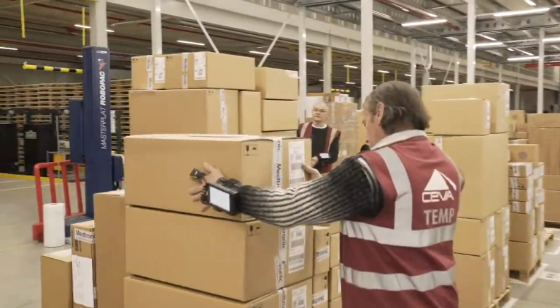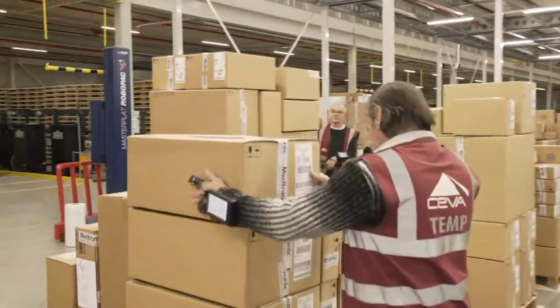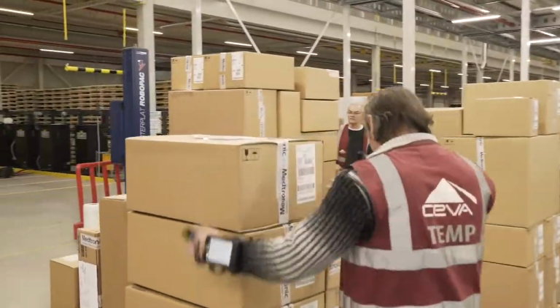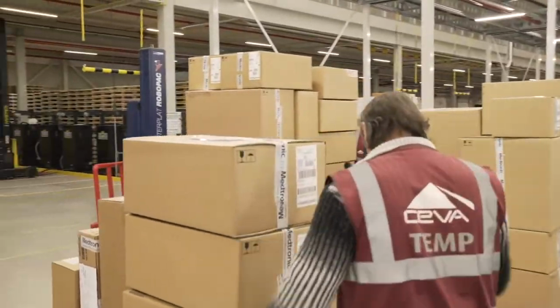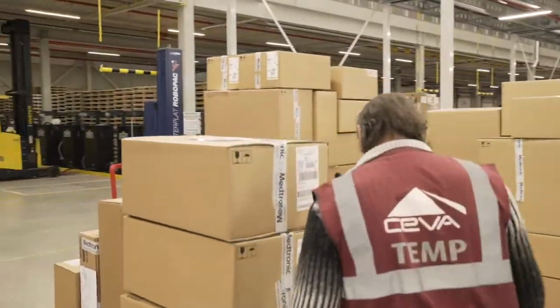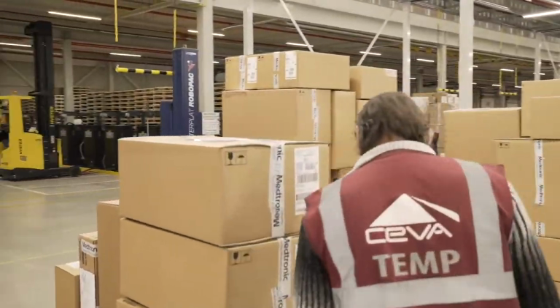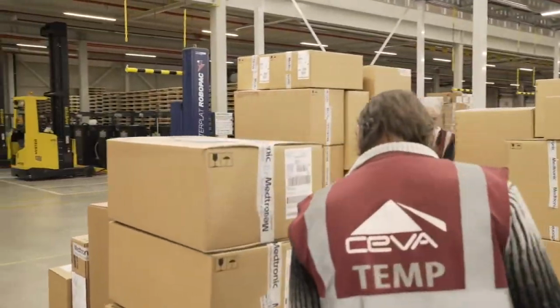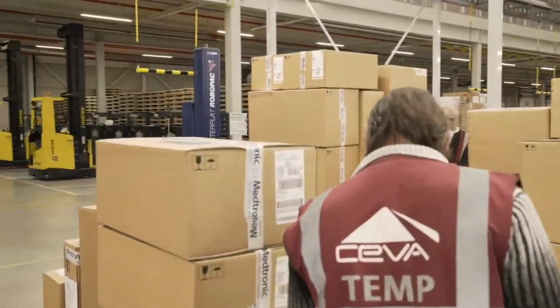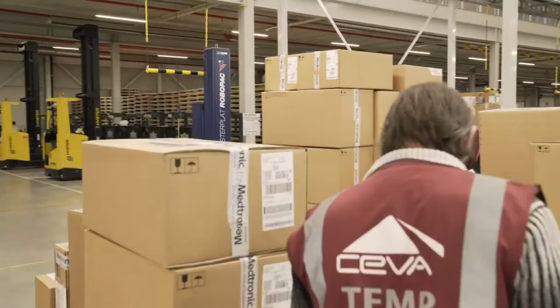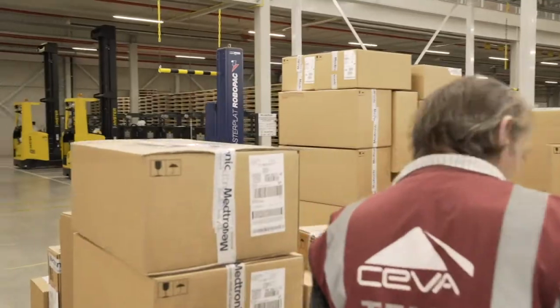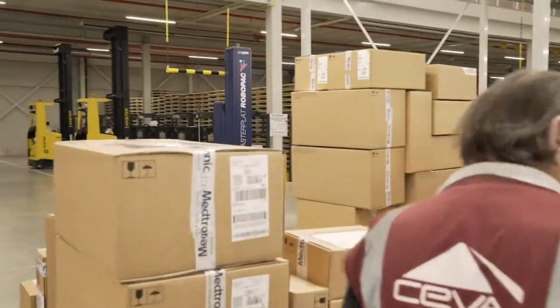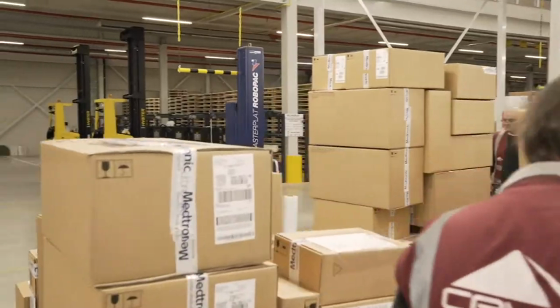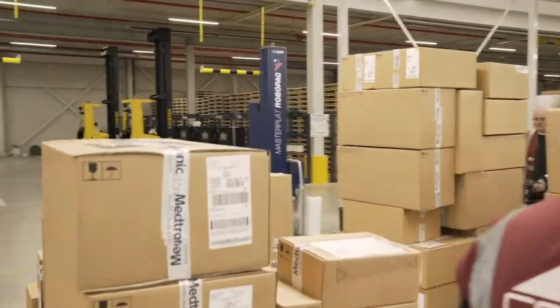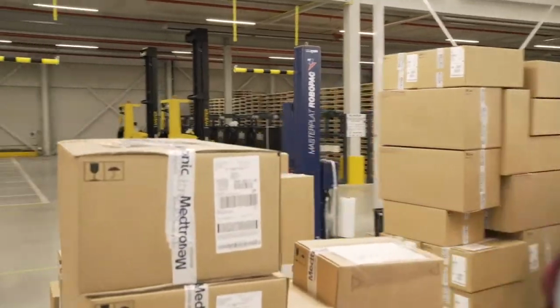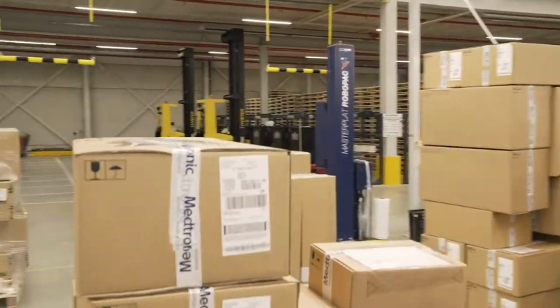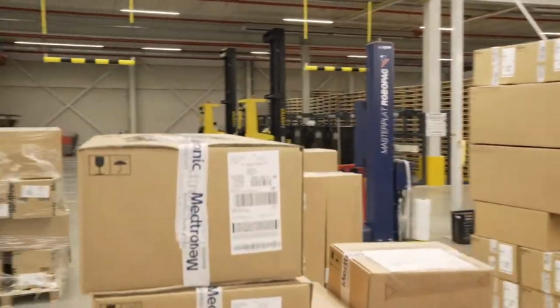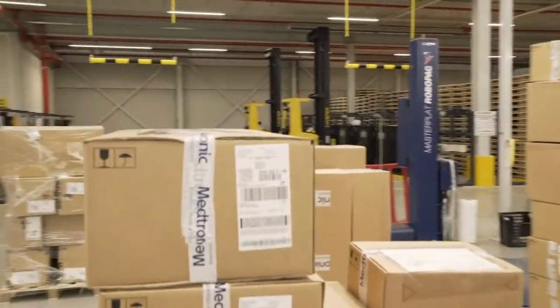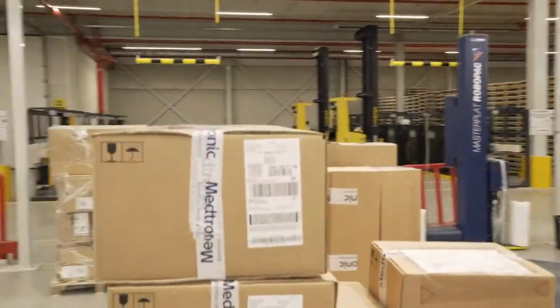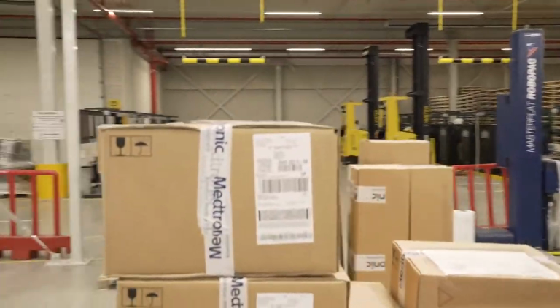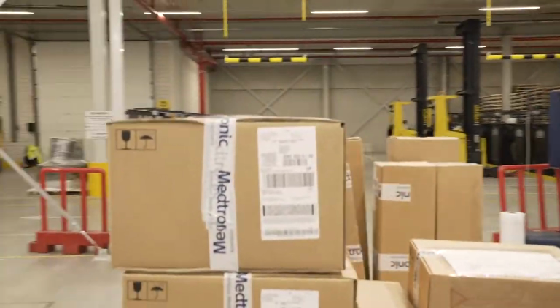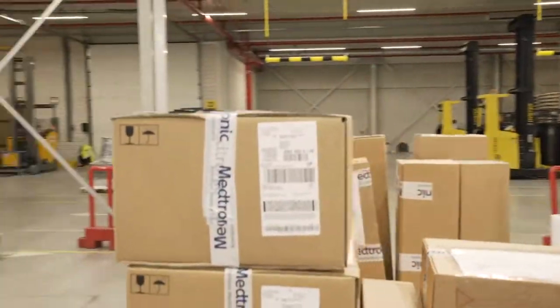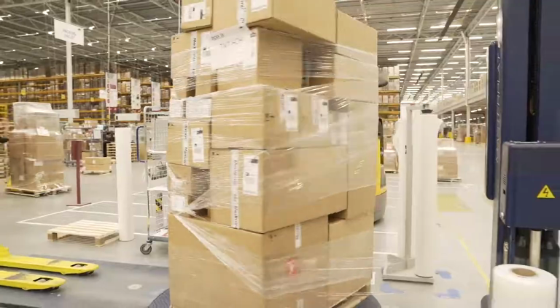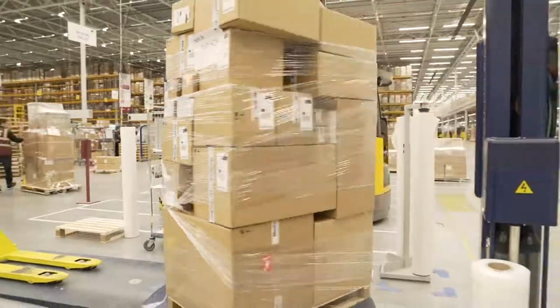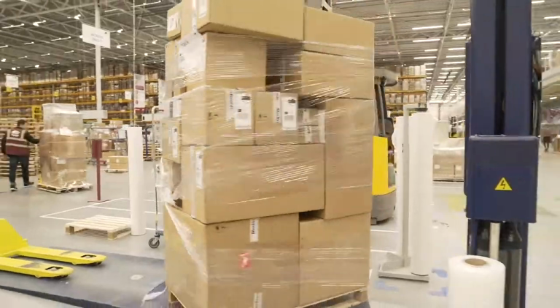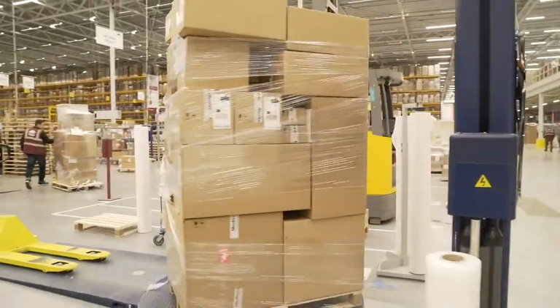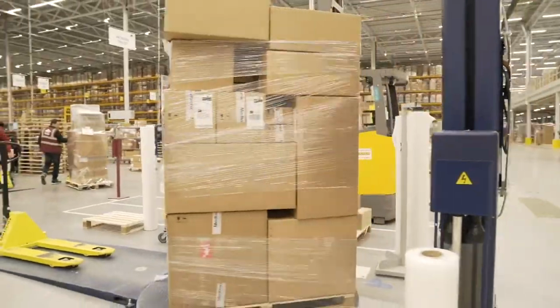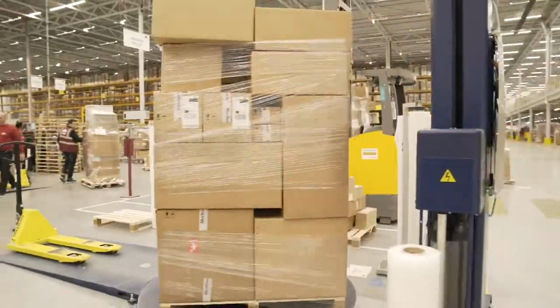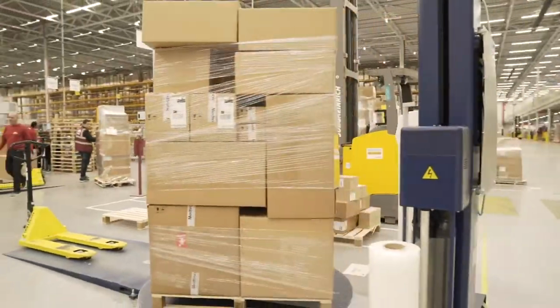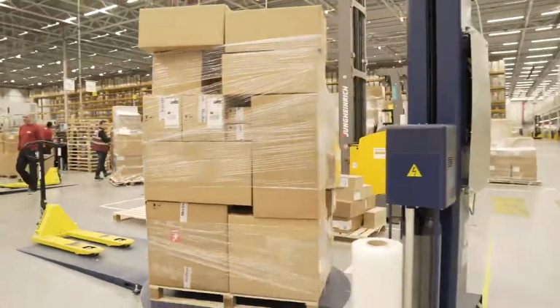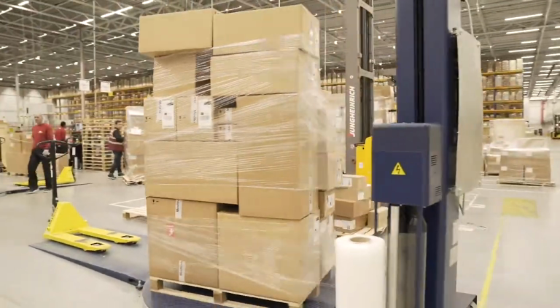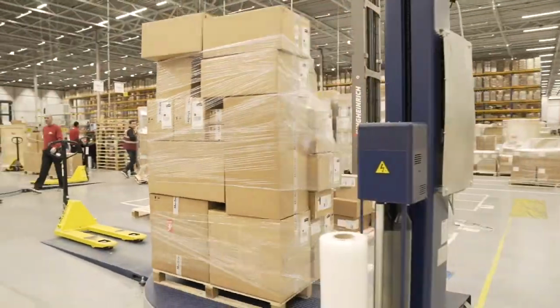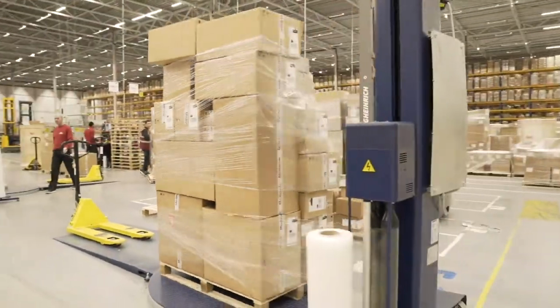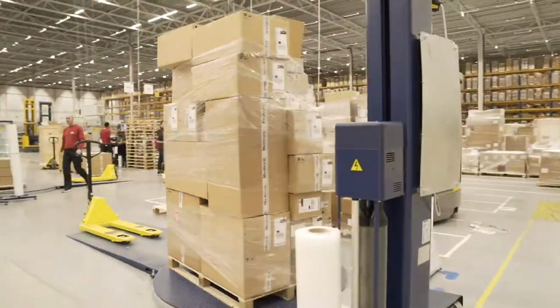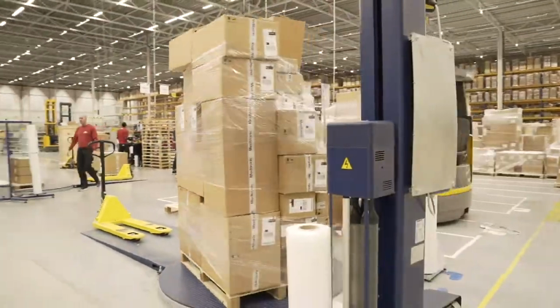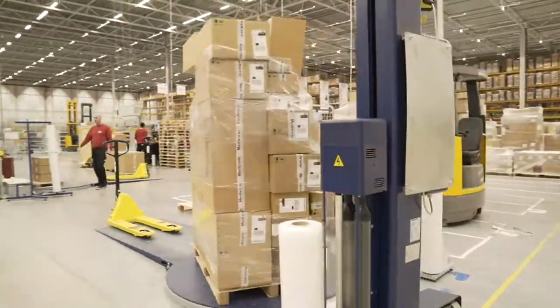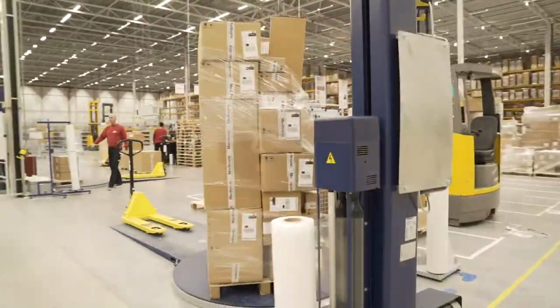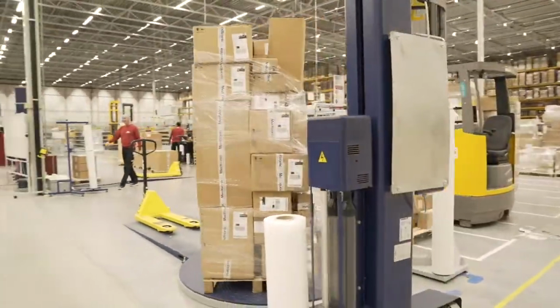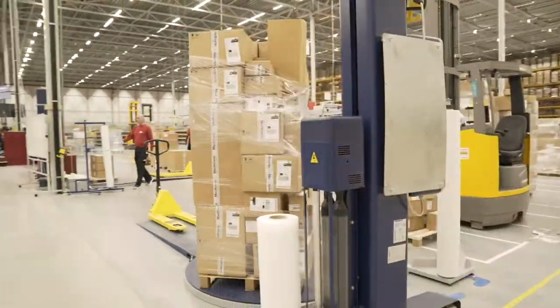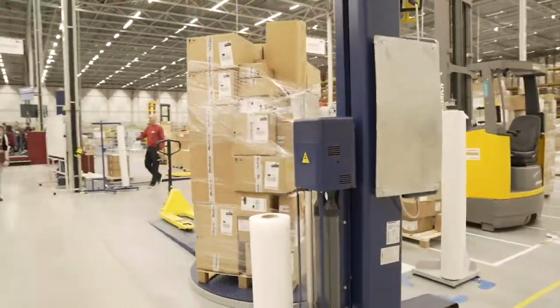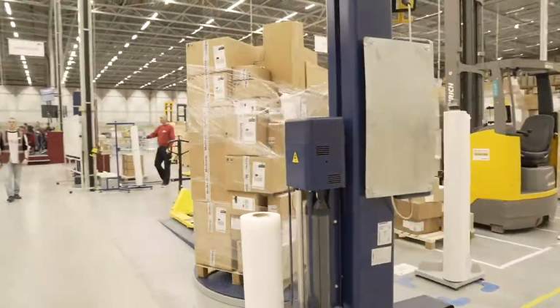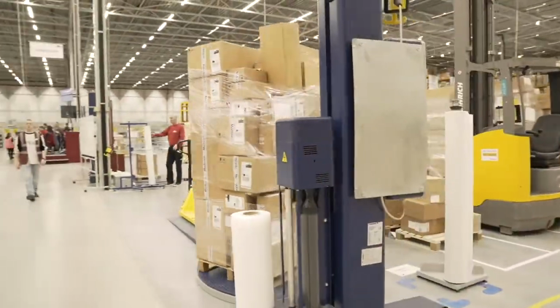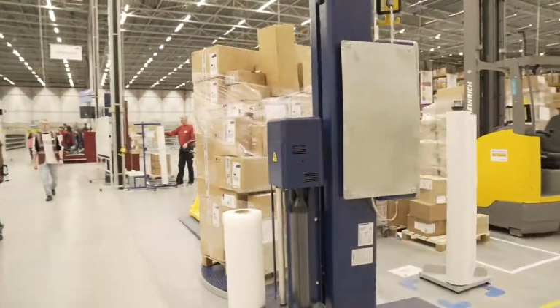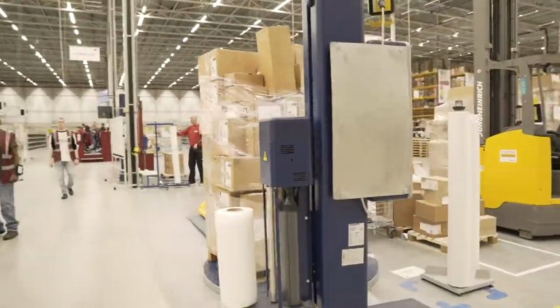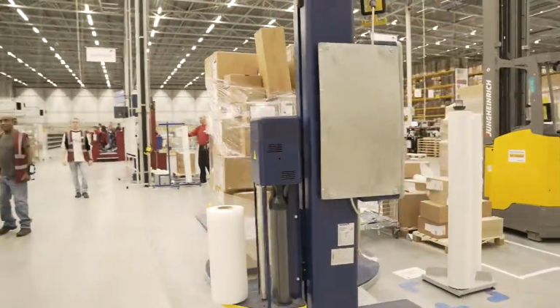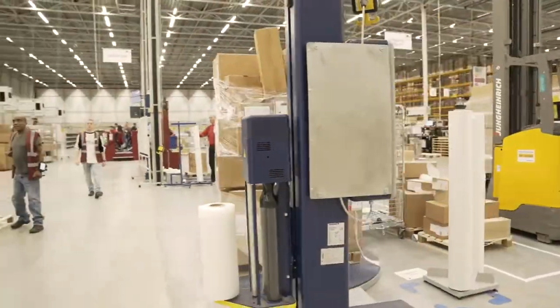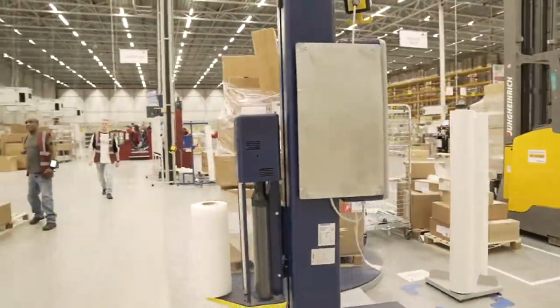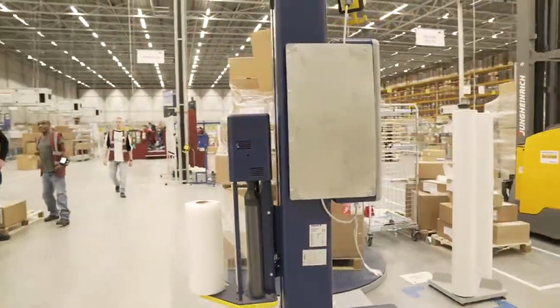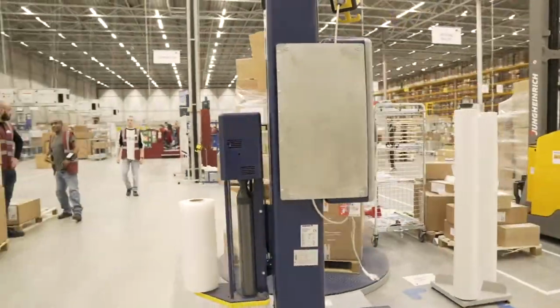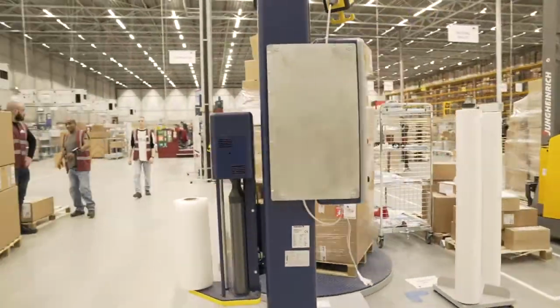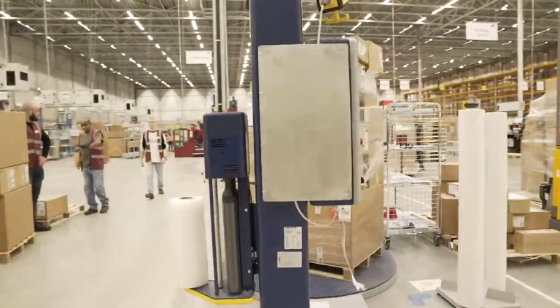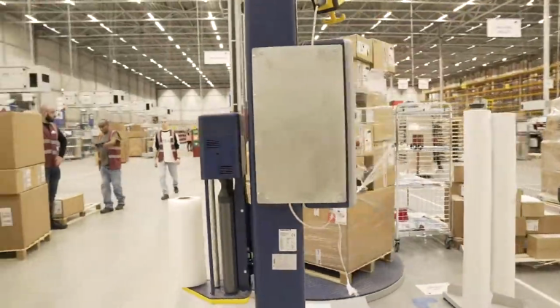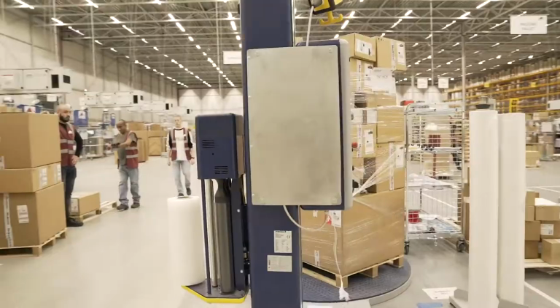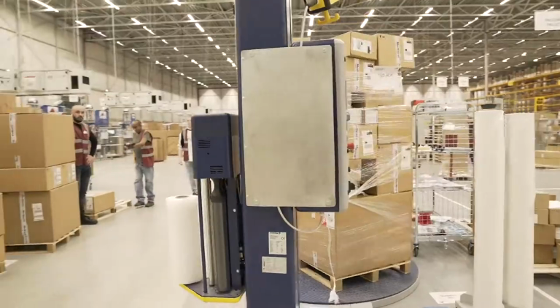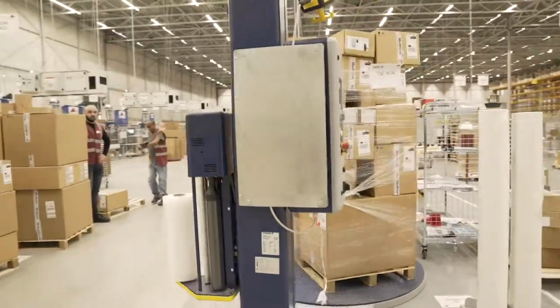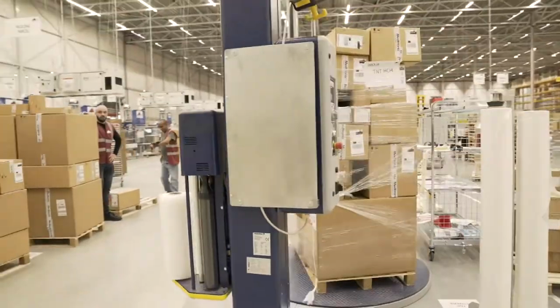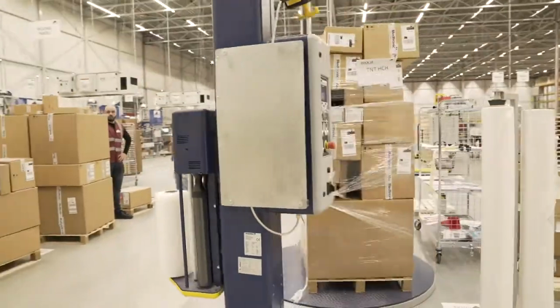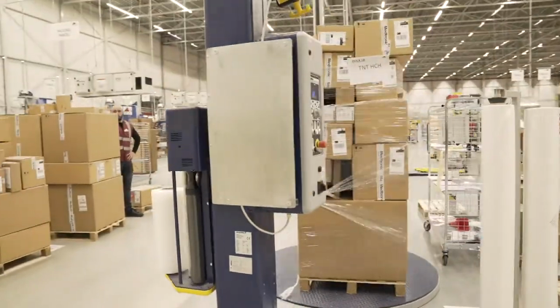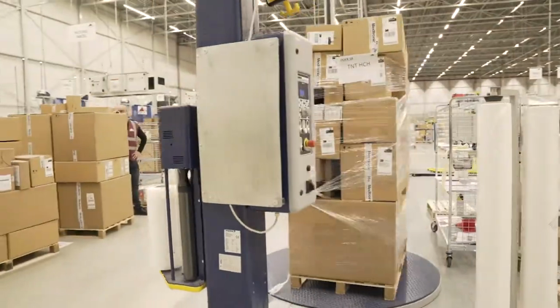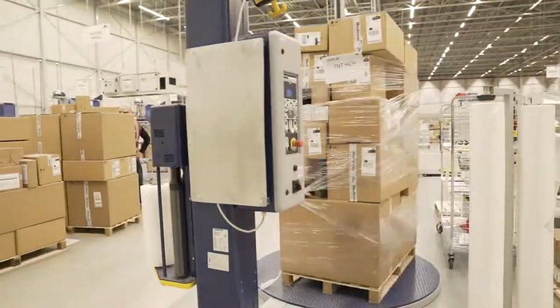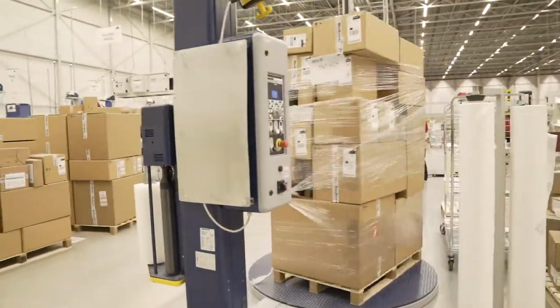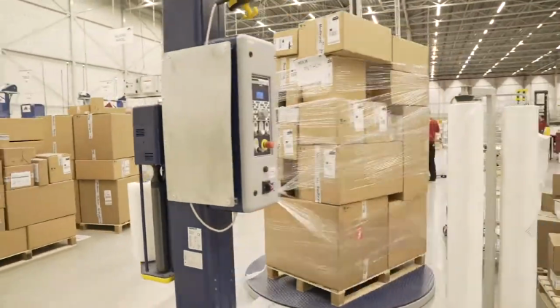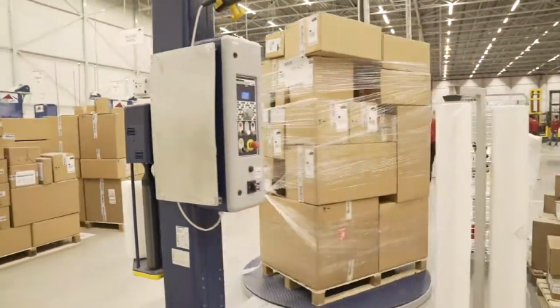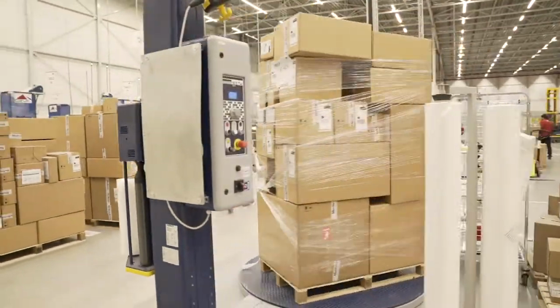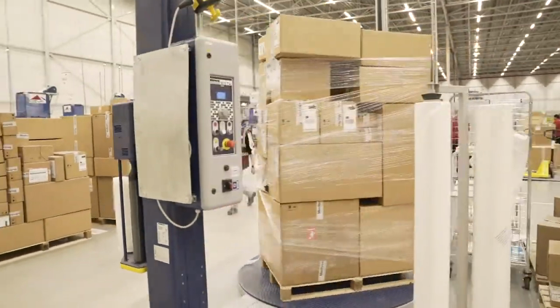At the end of this conveyor, we will have people who do the palletizing. This will mean that the right partial ends on the right pallet.